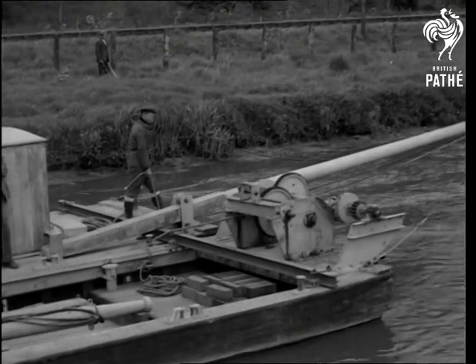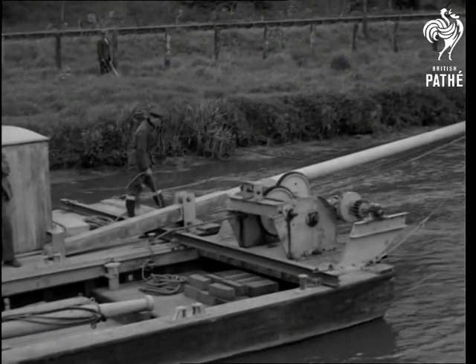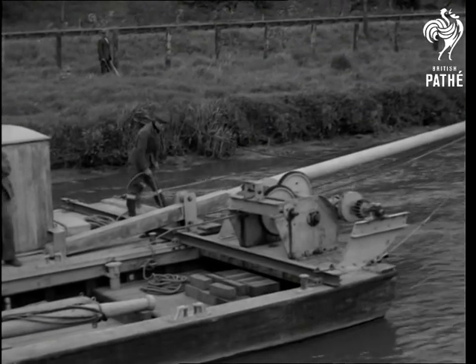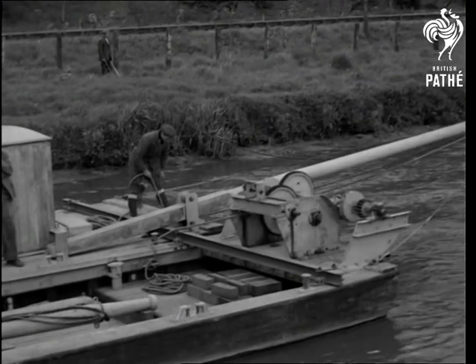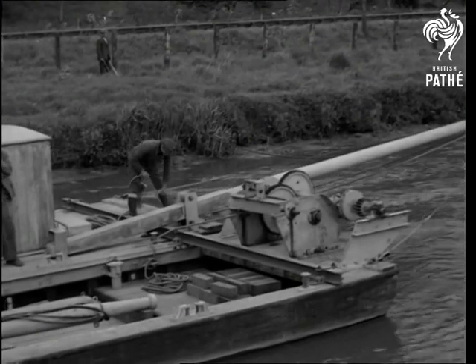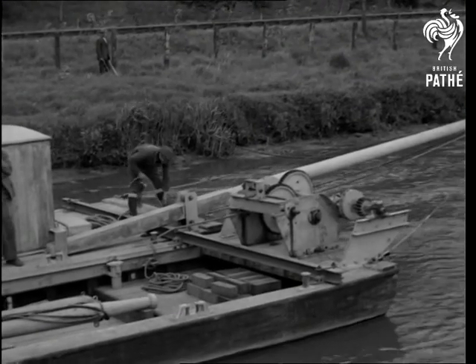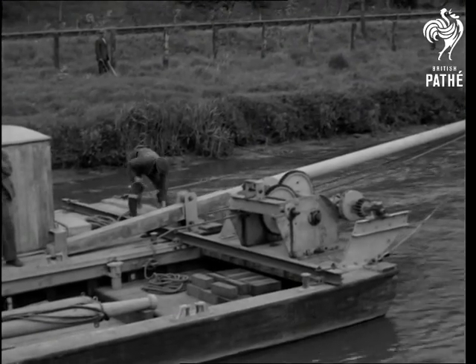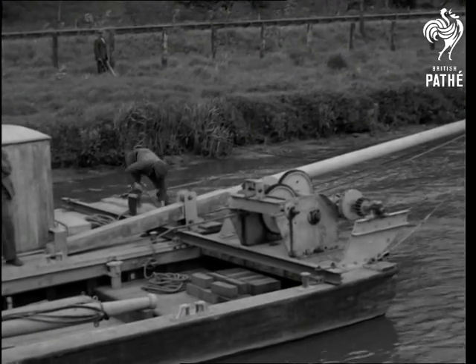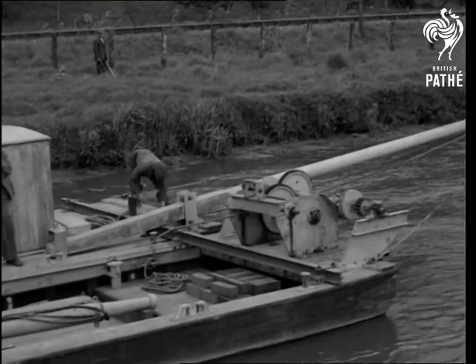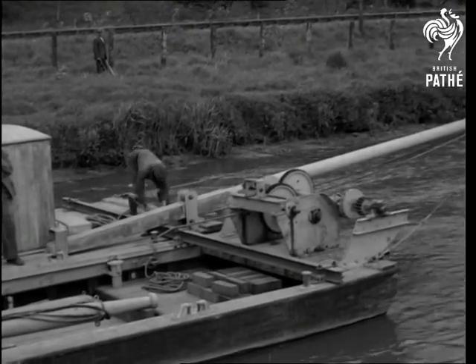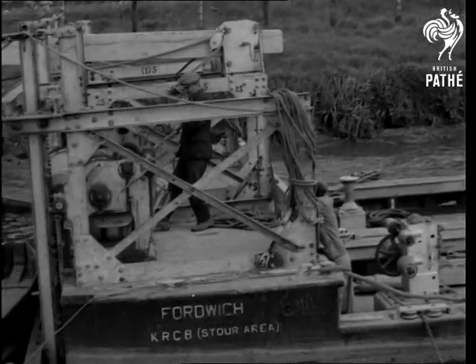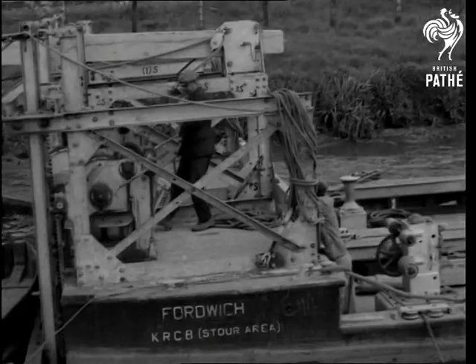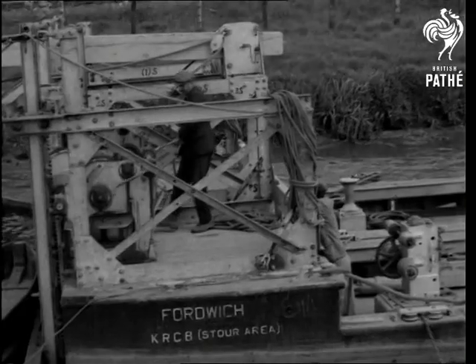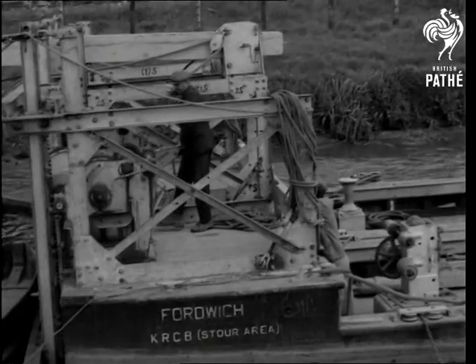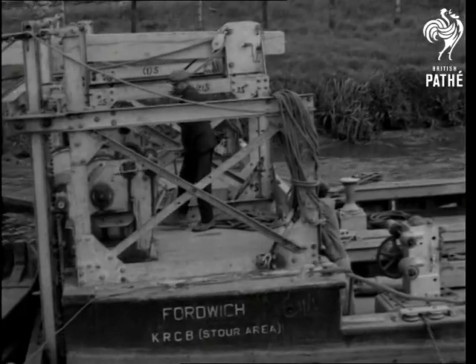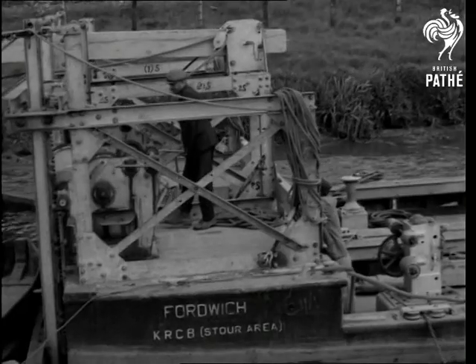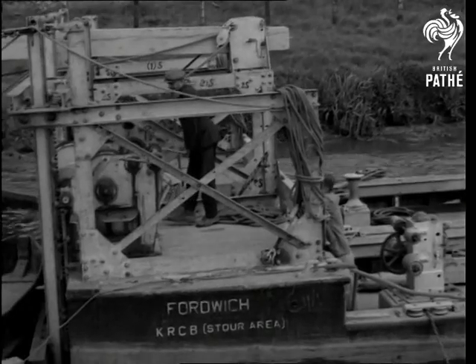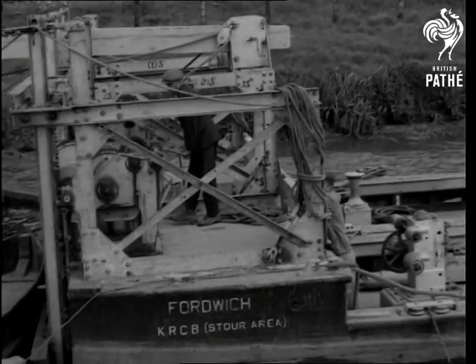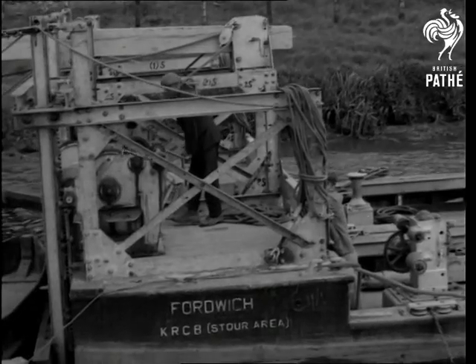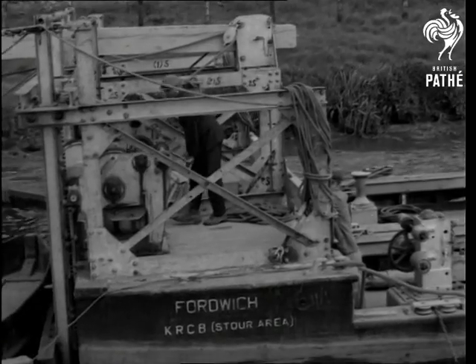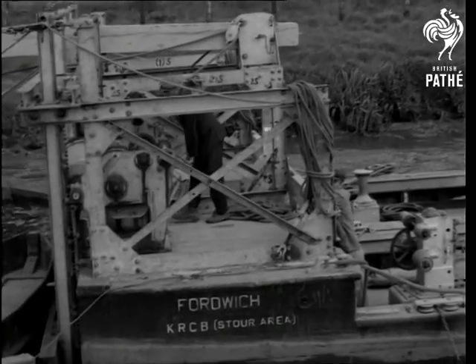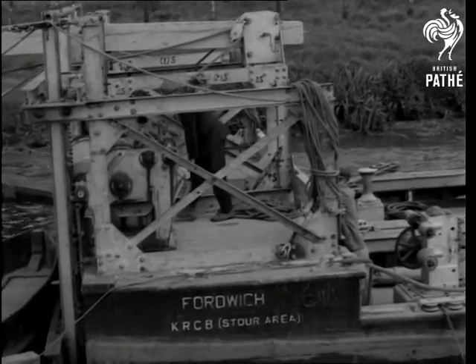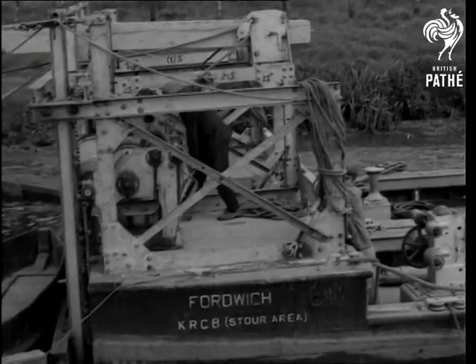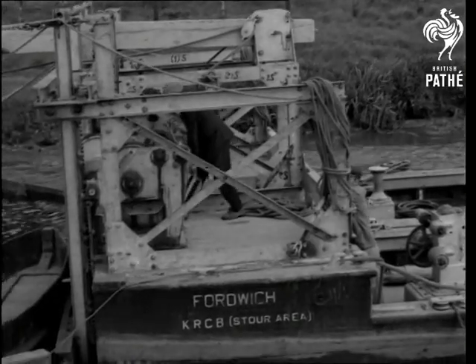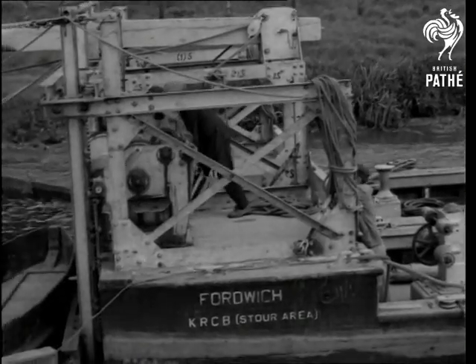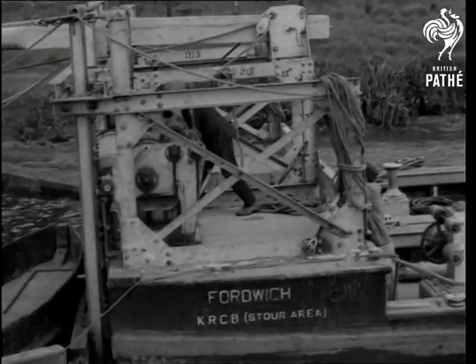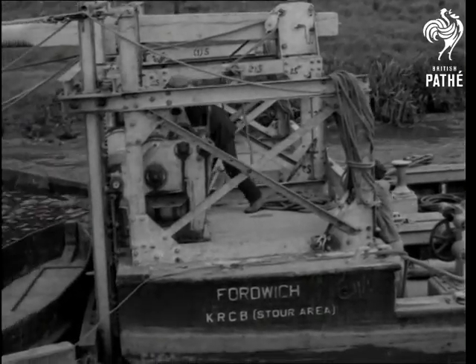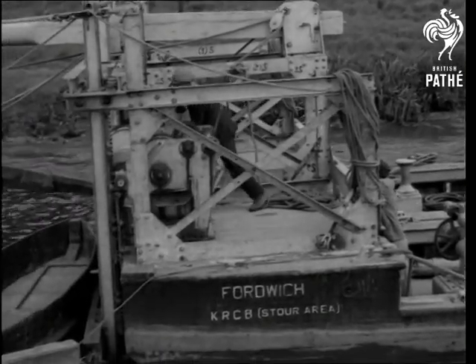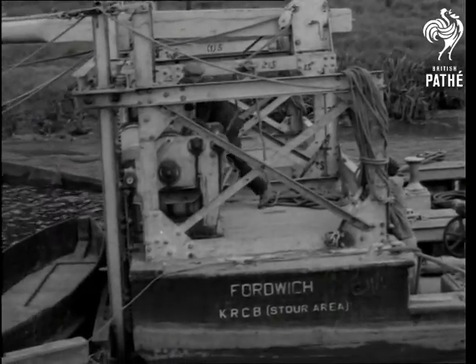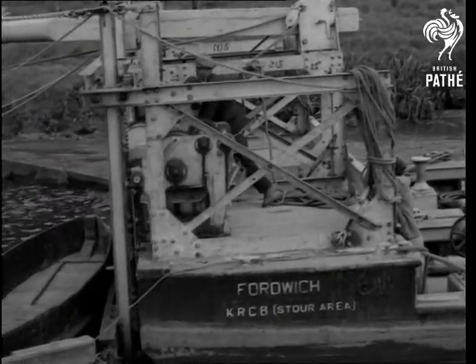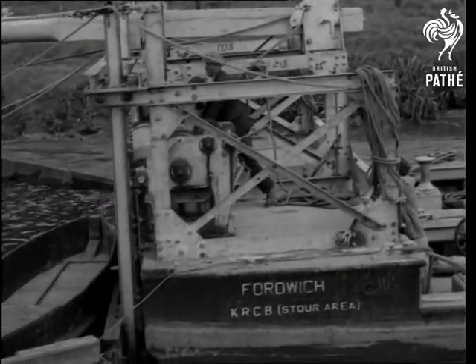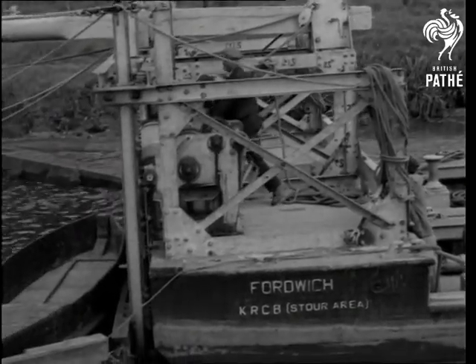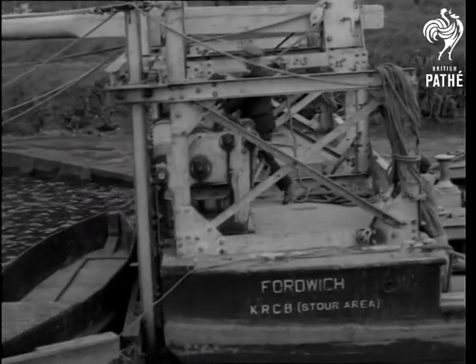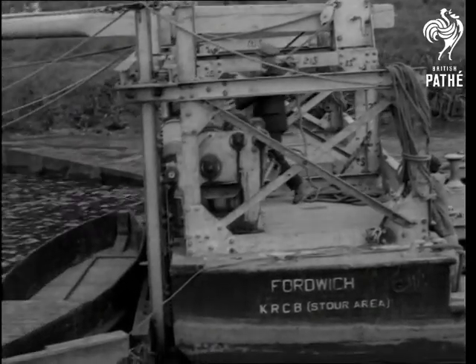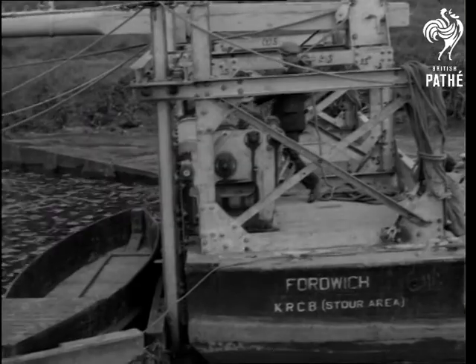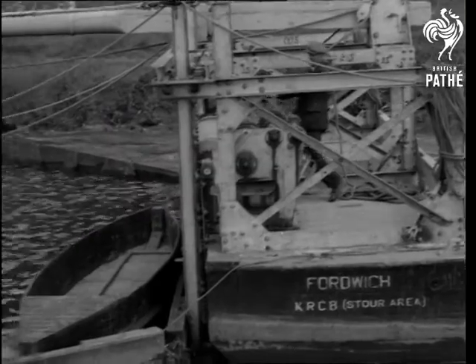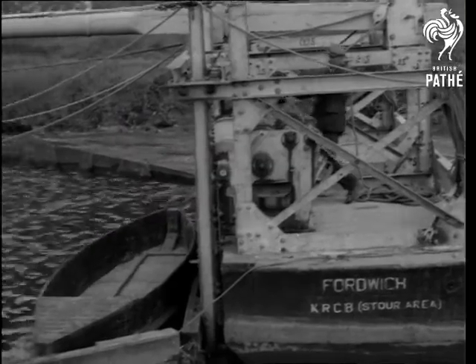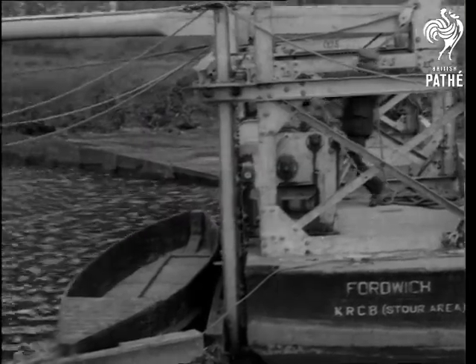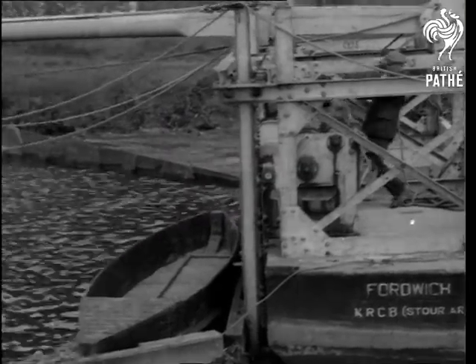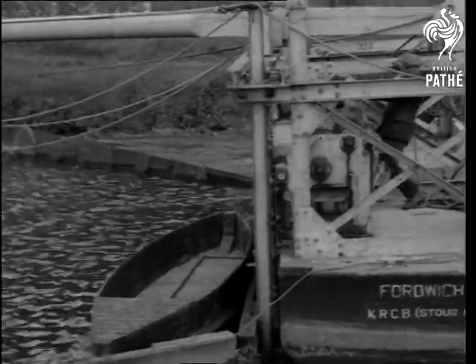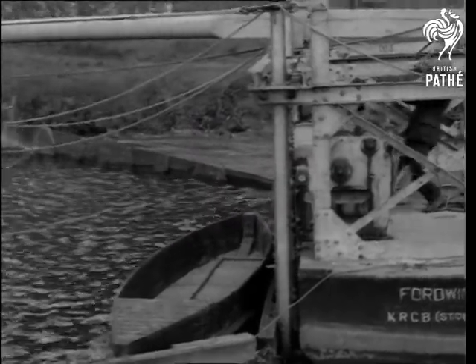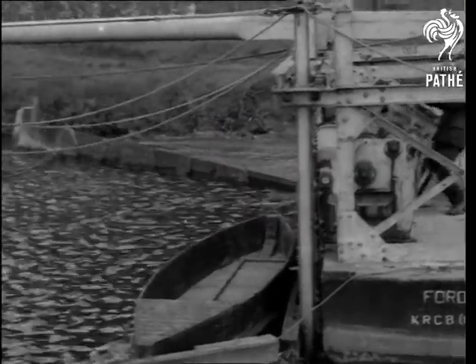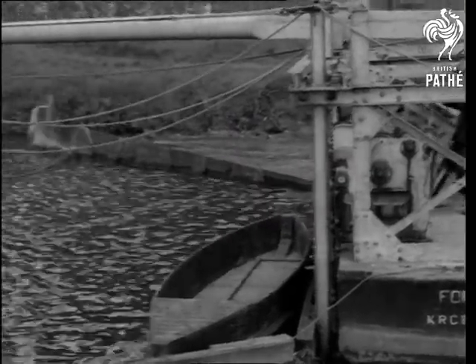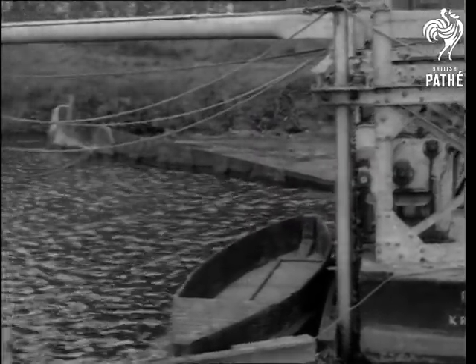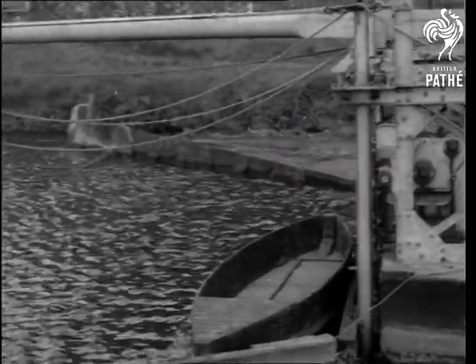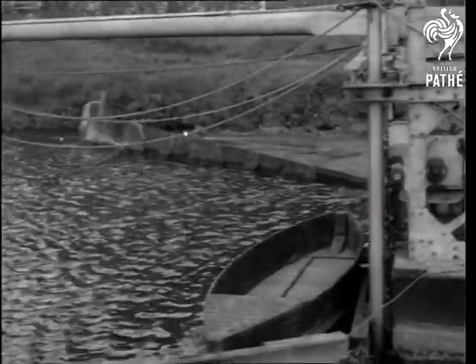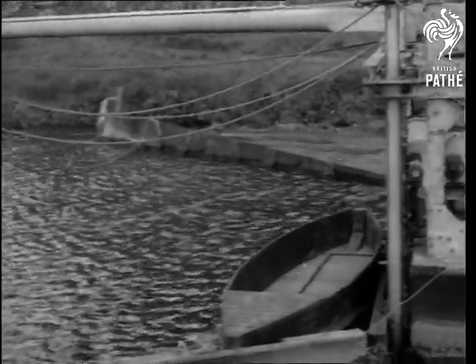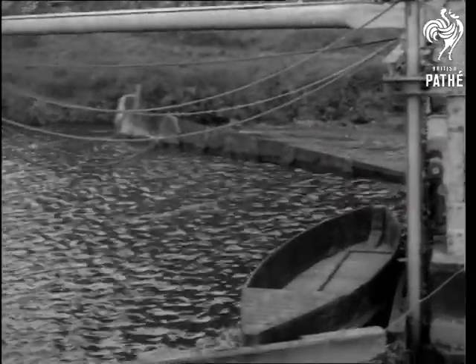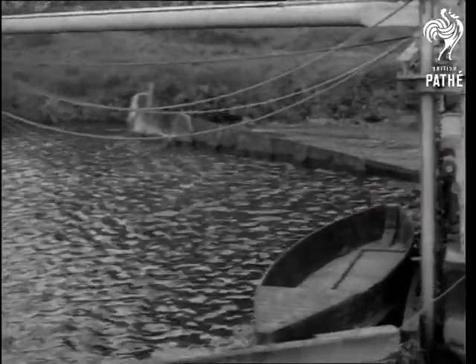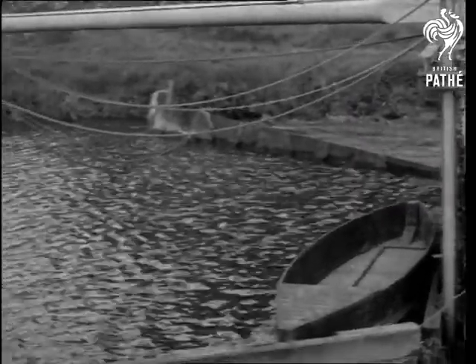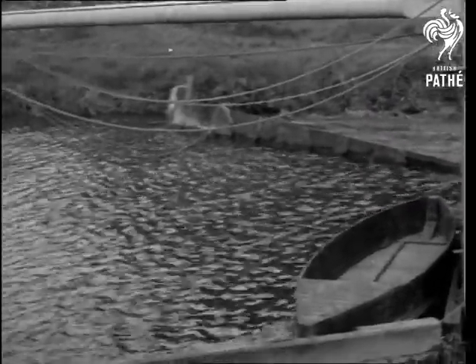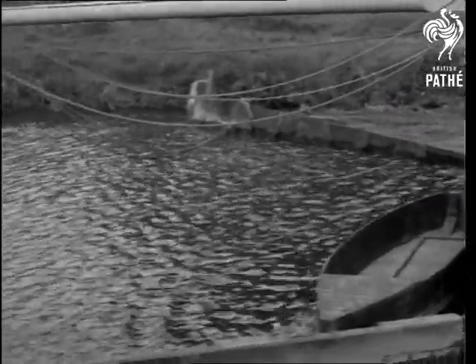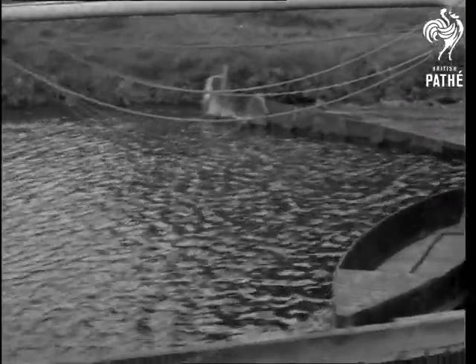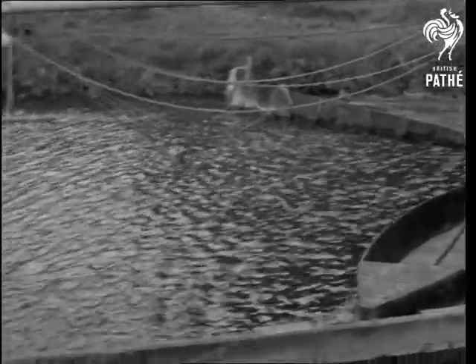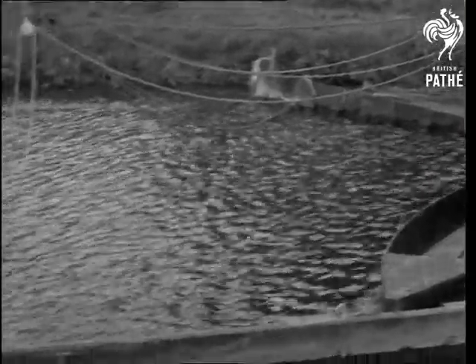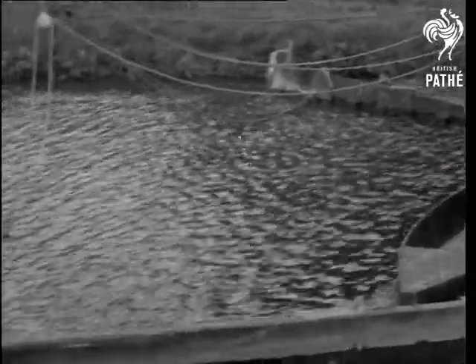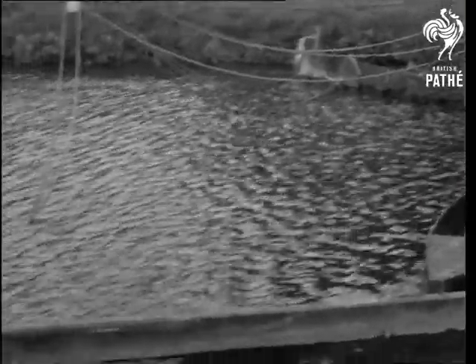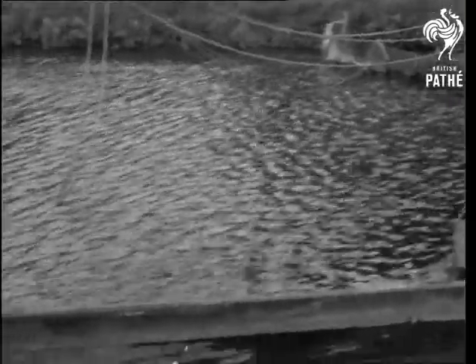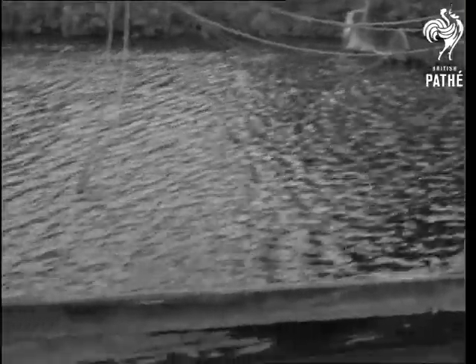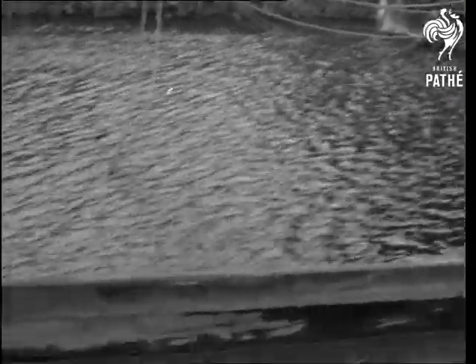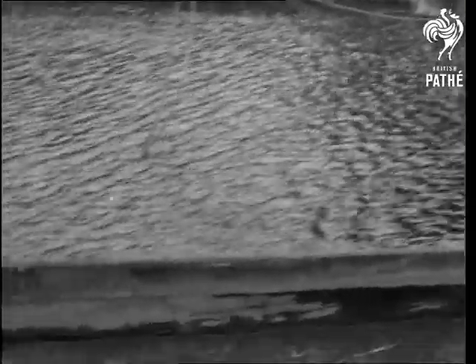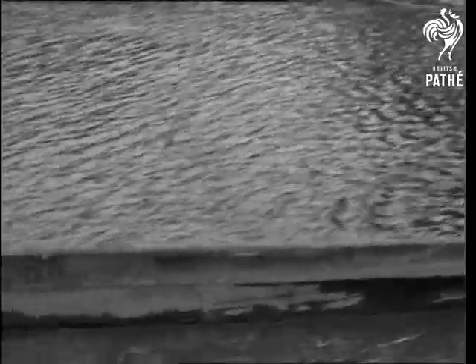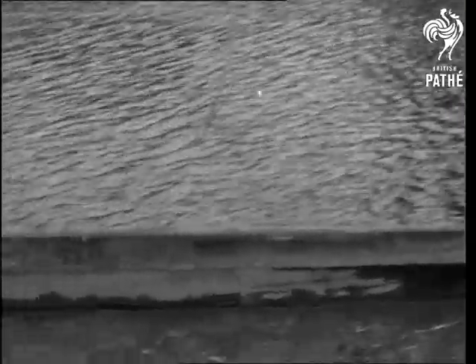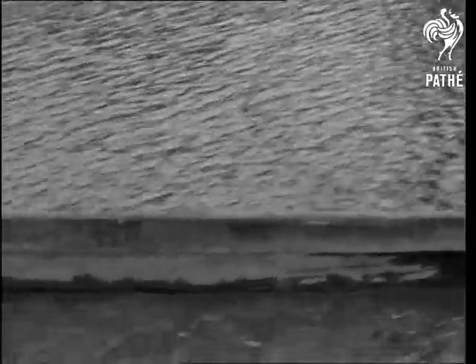Wings eight feet deep at the stern of the boat scrape the river bed, and in that way it's possible to clear a mile of the river in about three days.